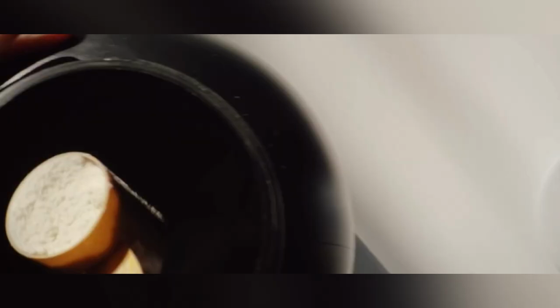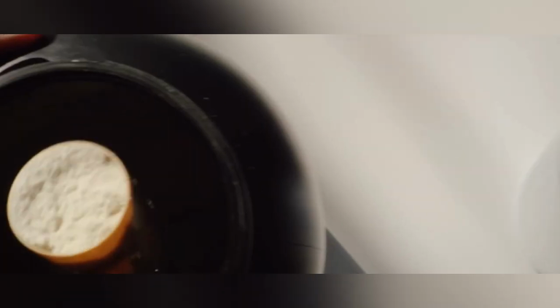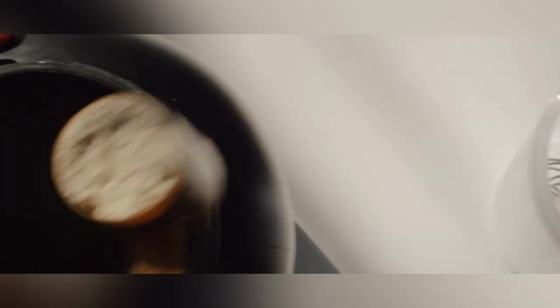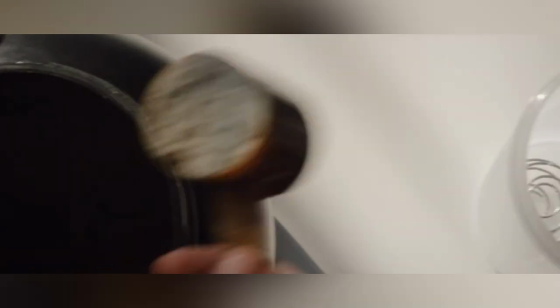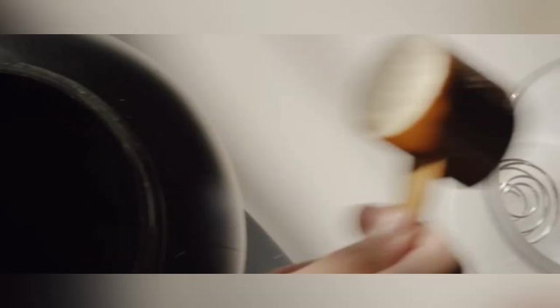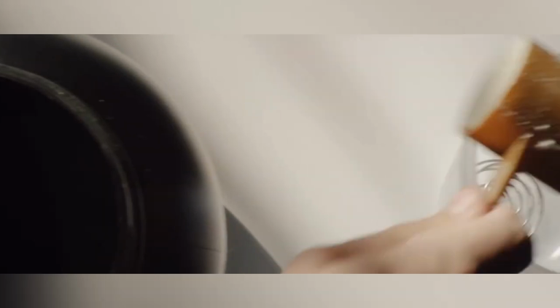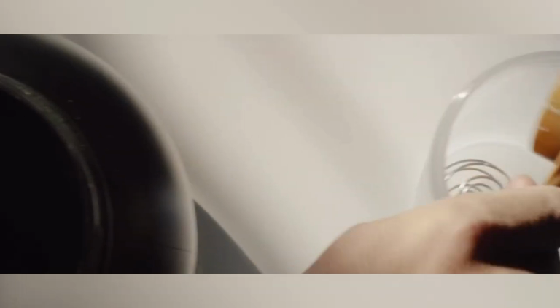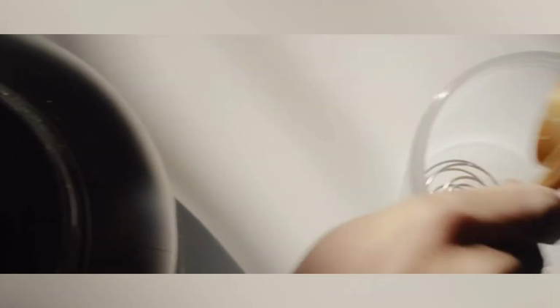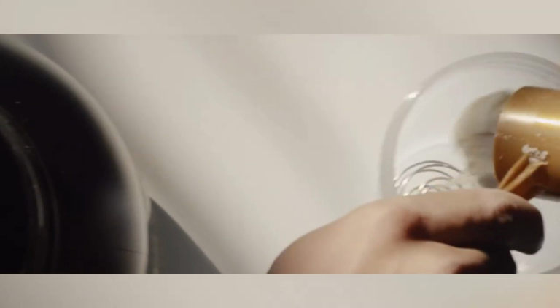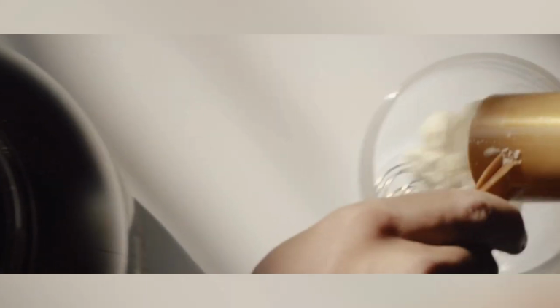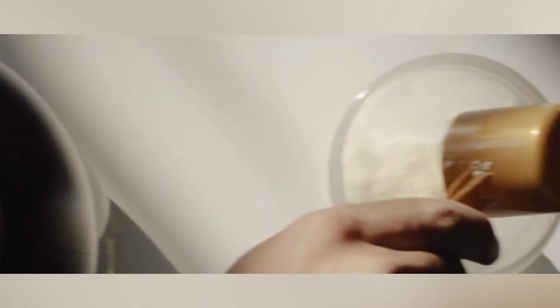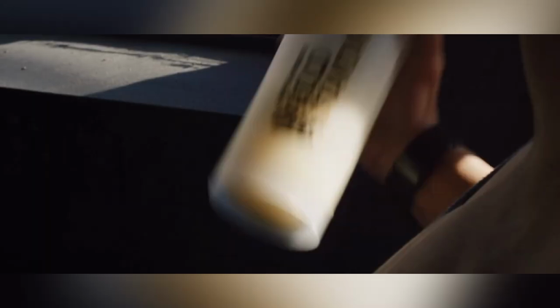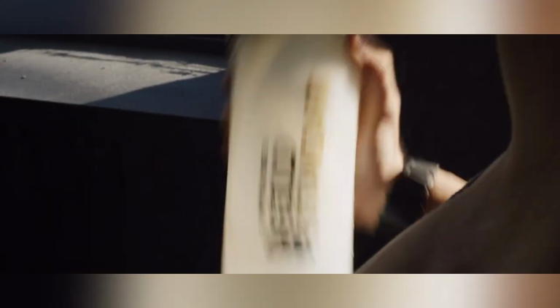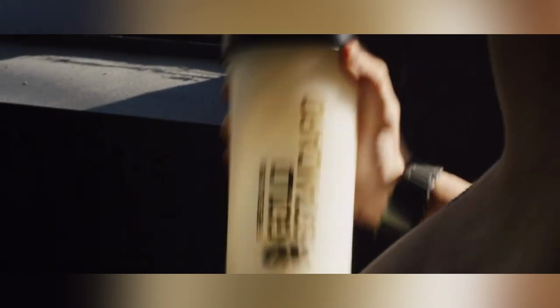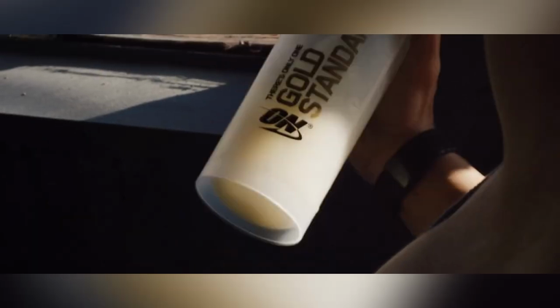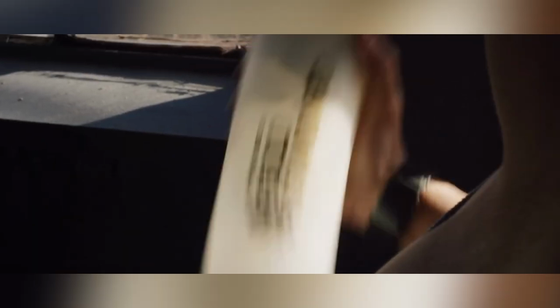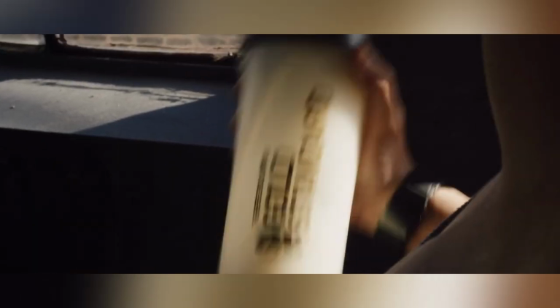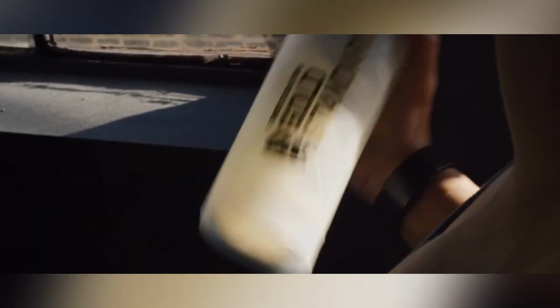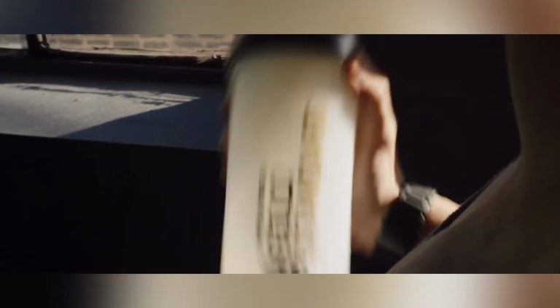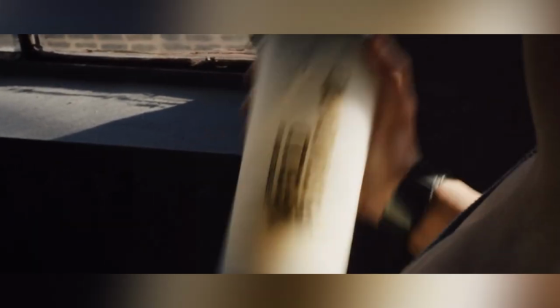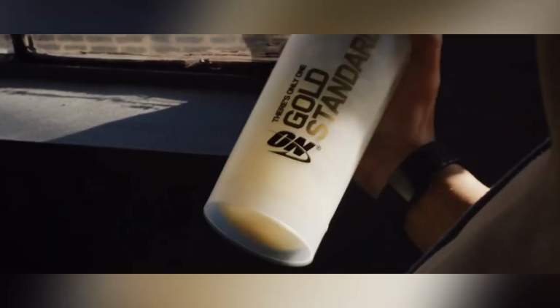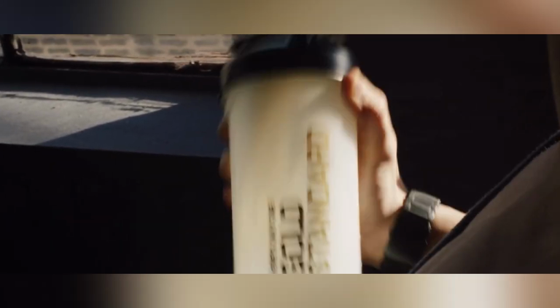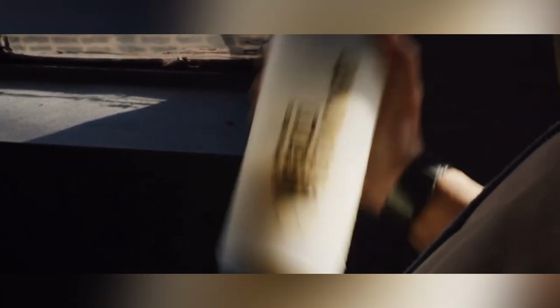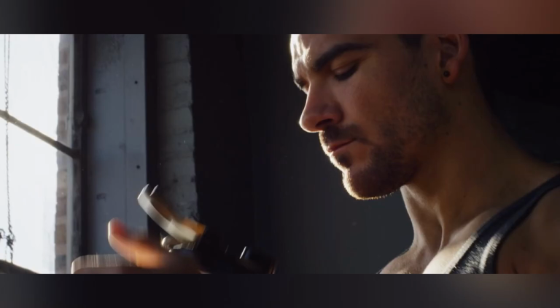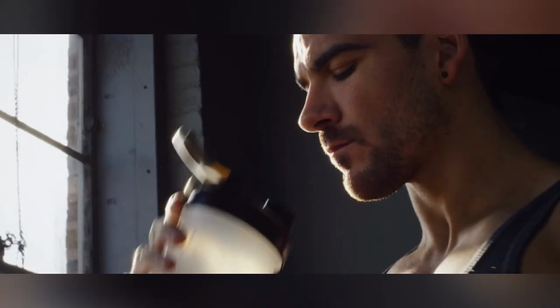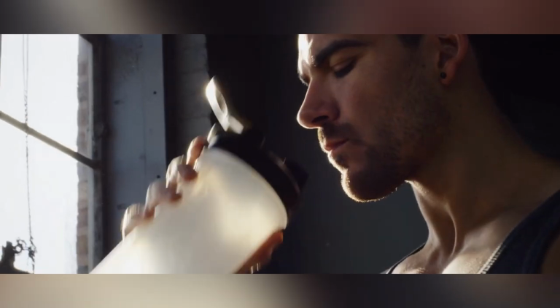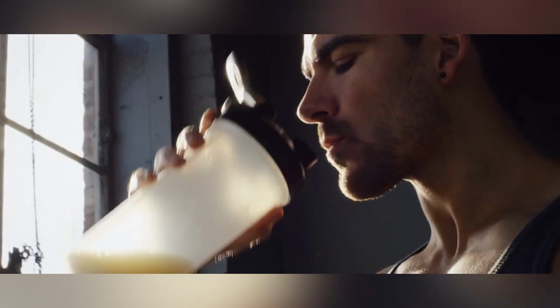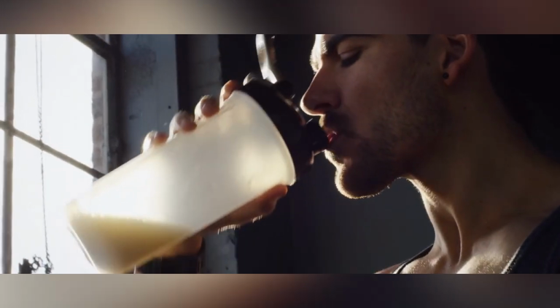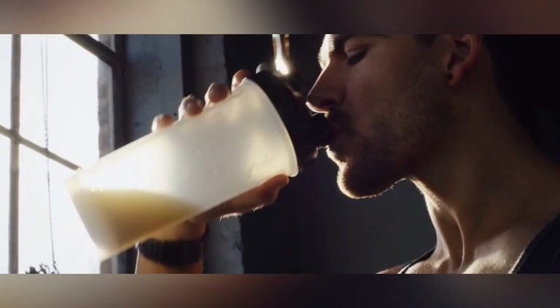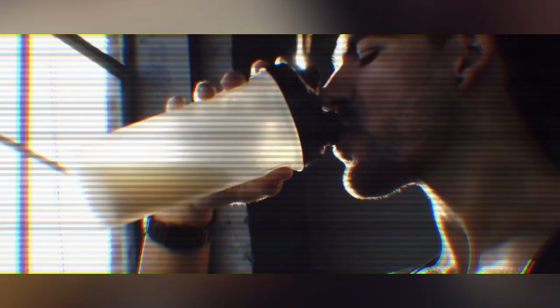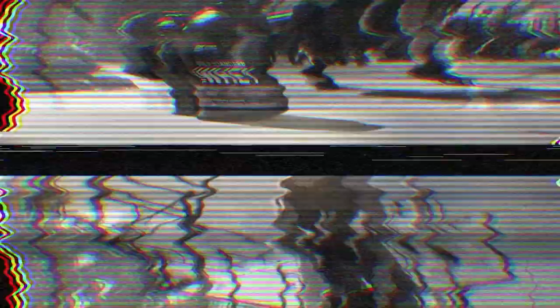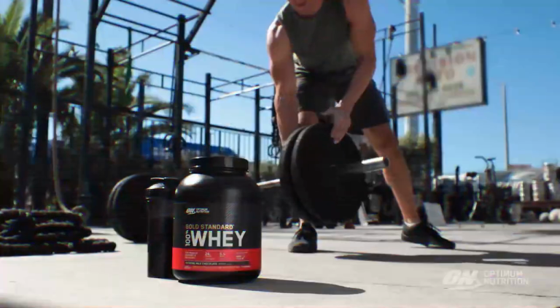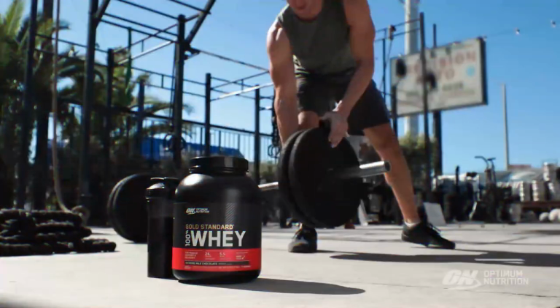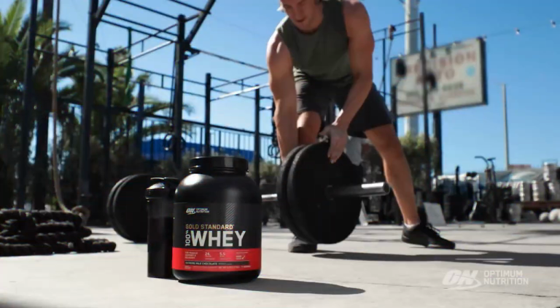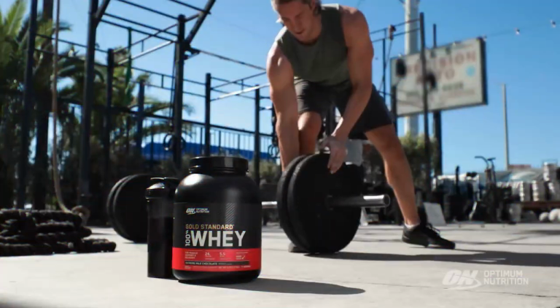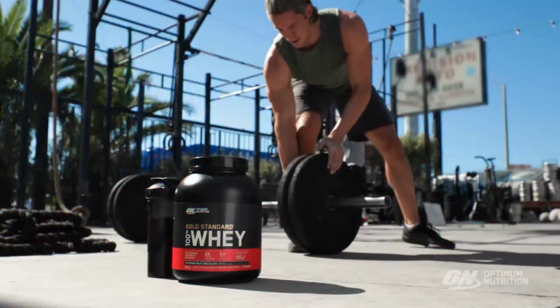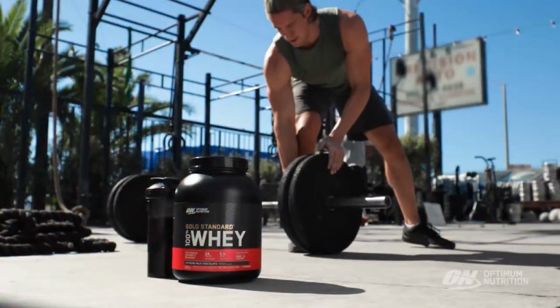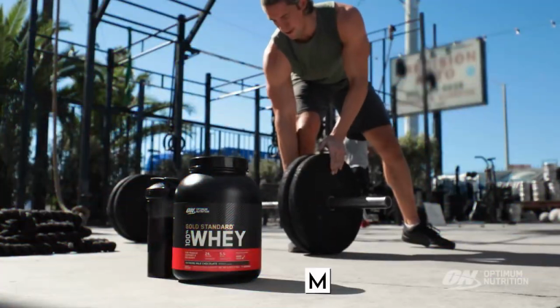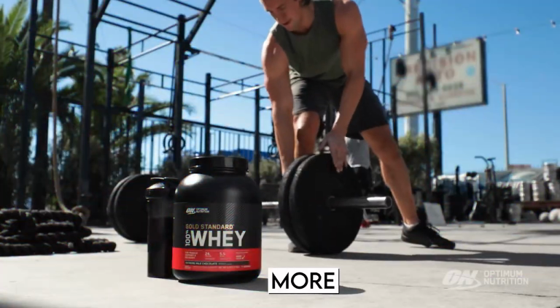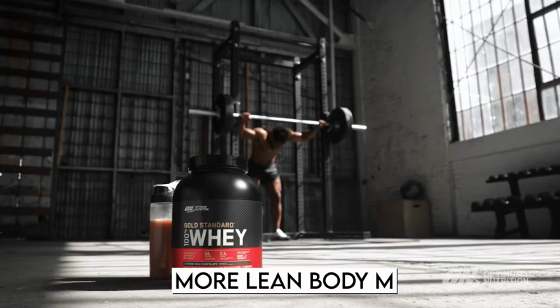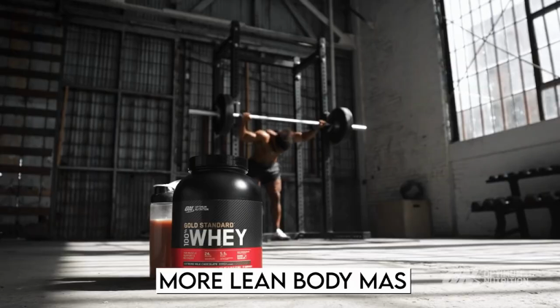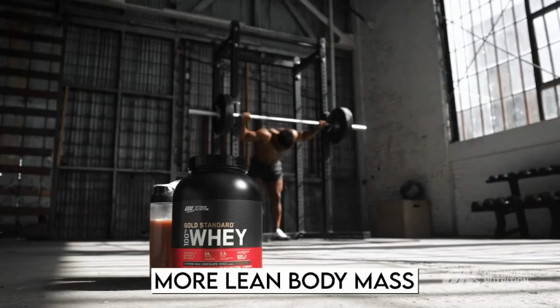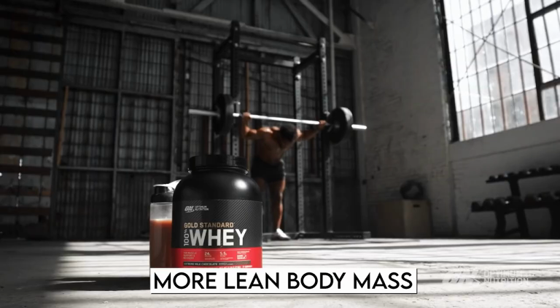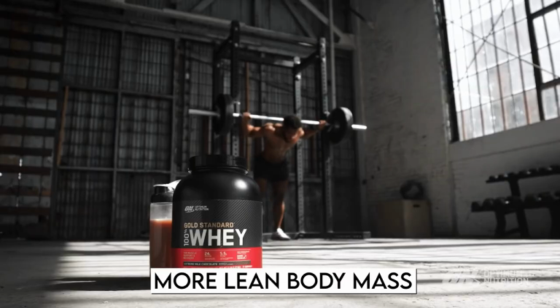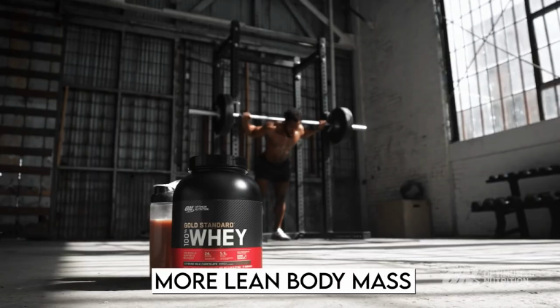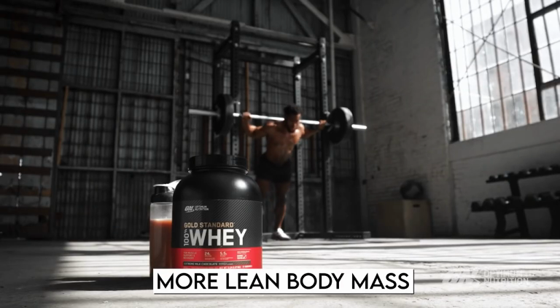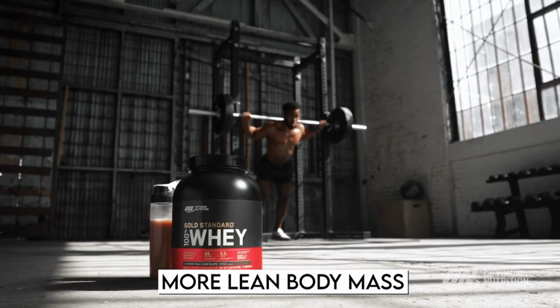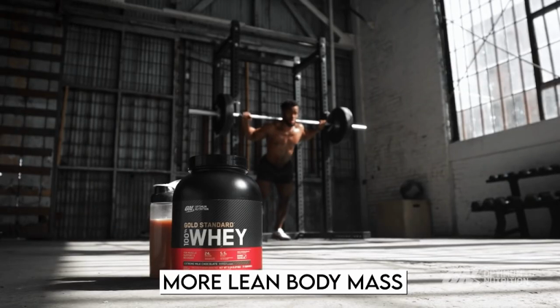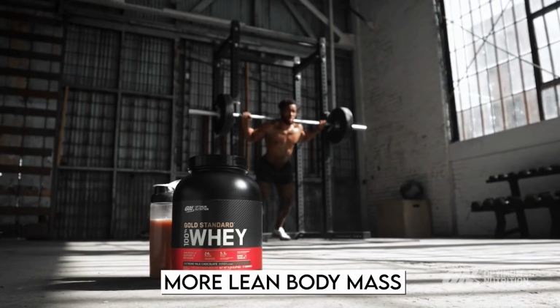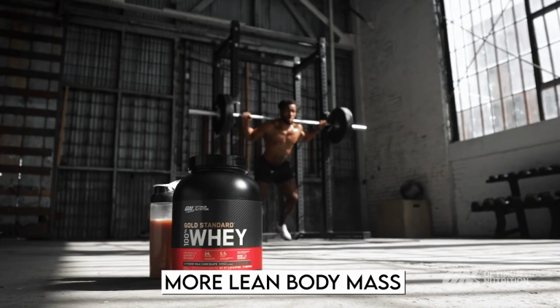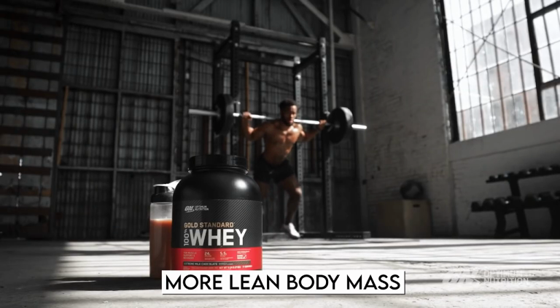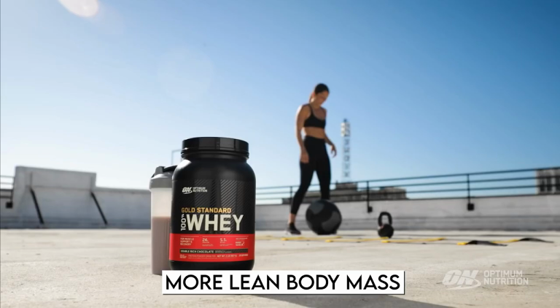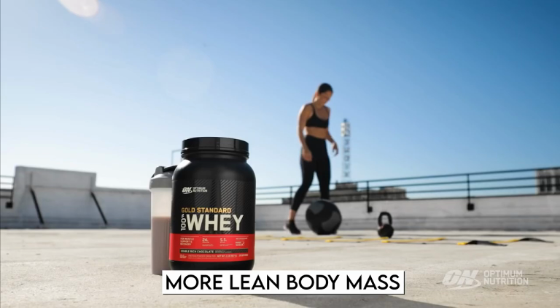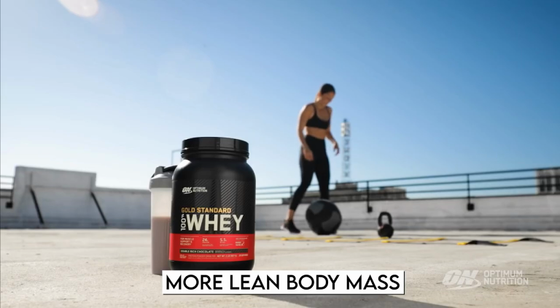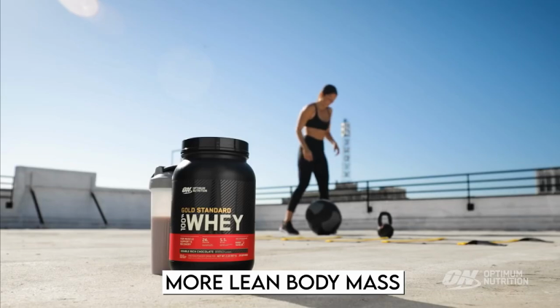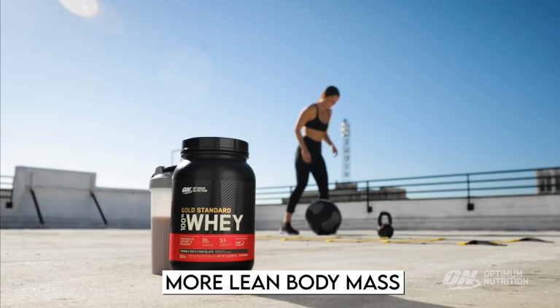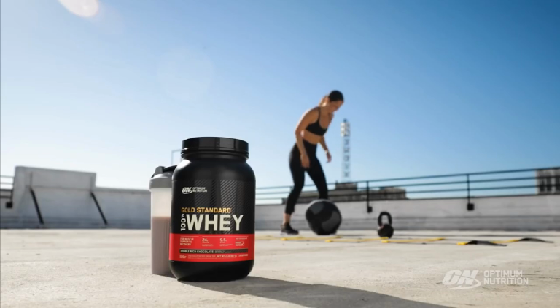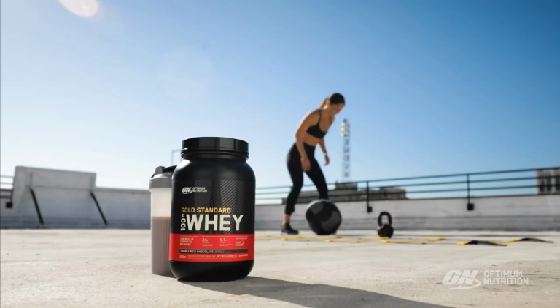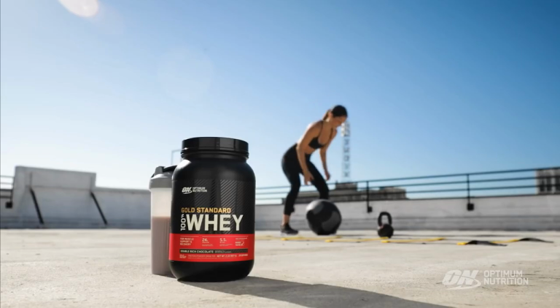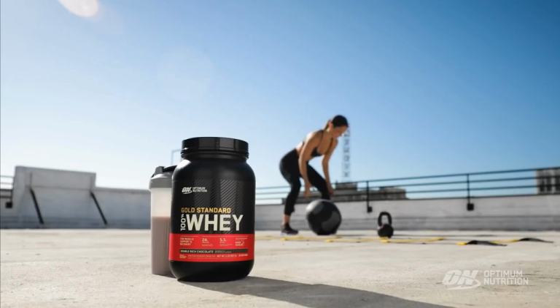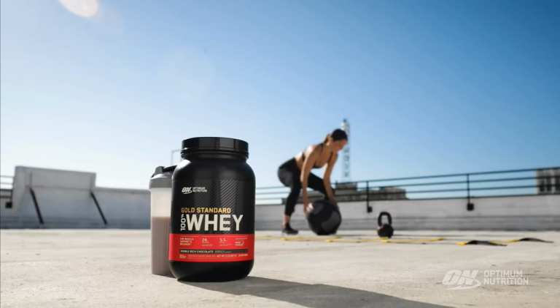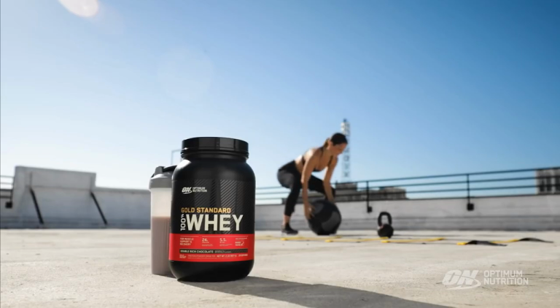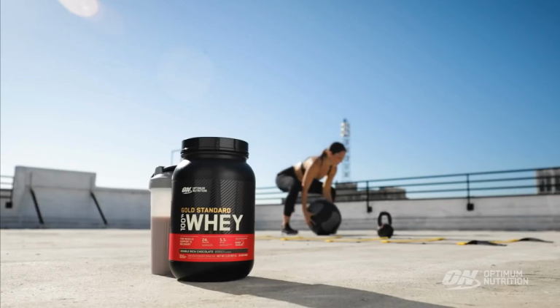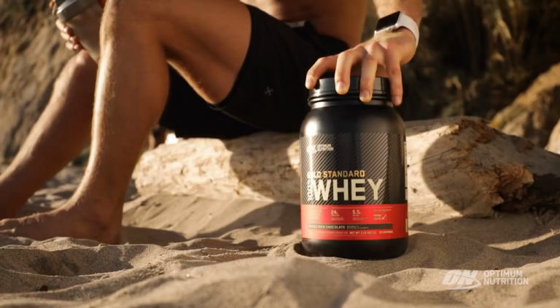In the journal Nutrients, a study found that if you eat a lot of protein, you can gain more lean body mass than if you do resistance exercise alone.